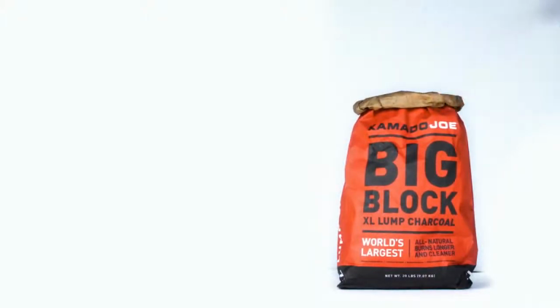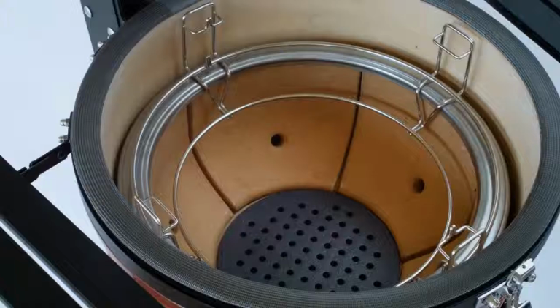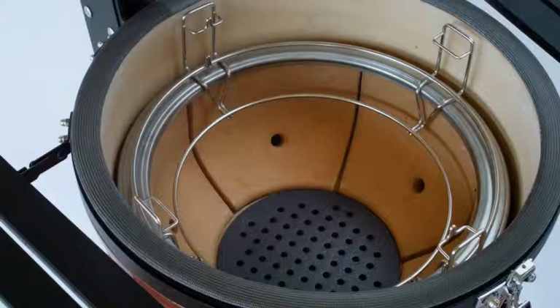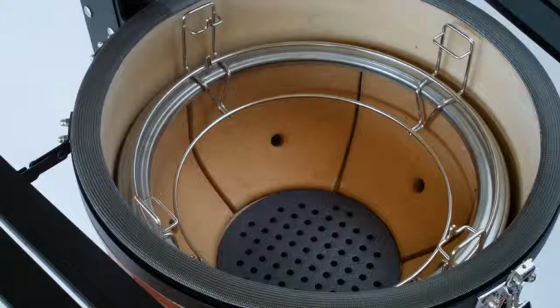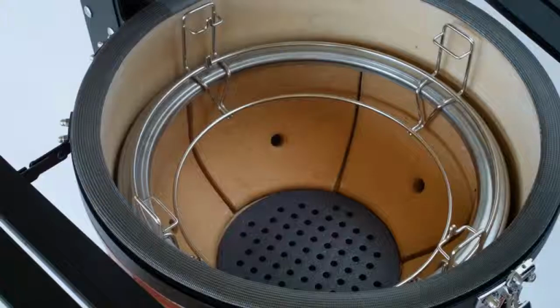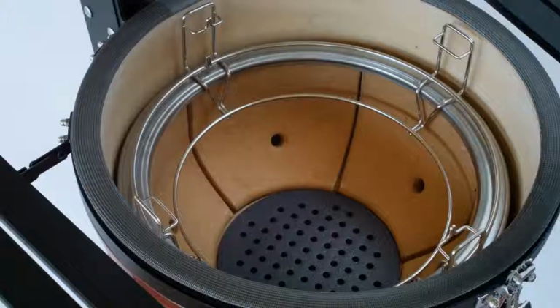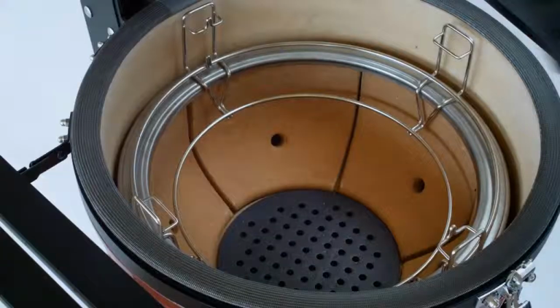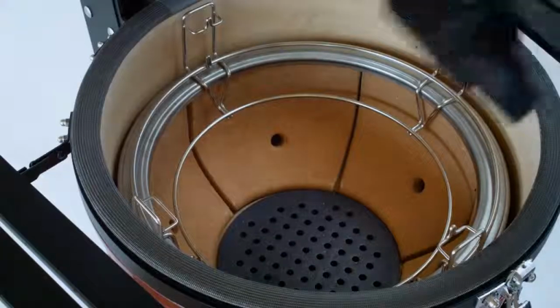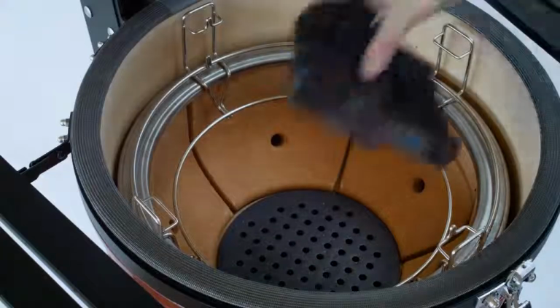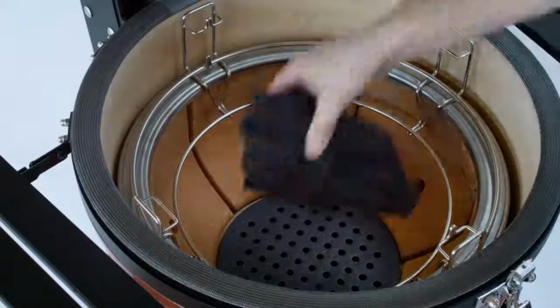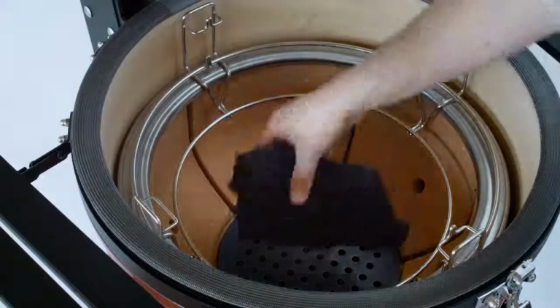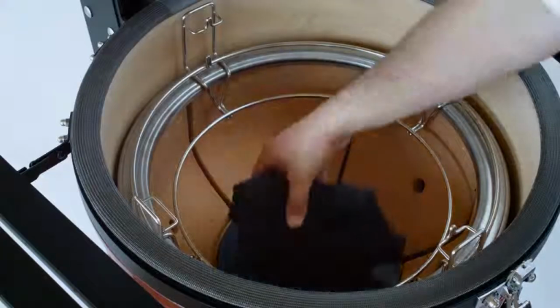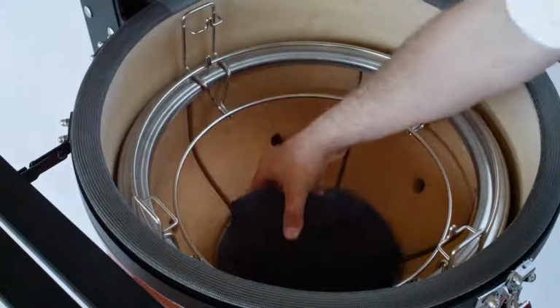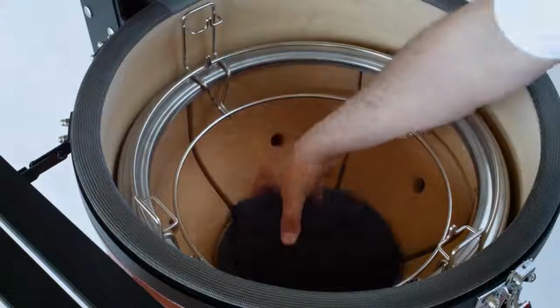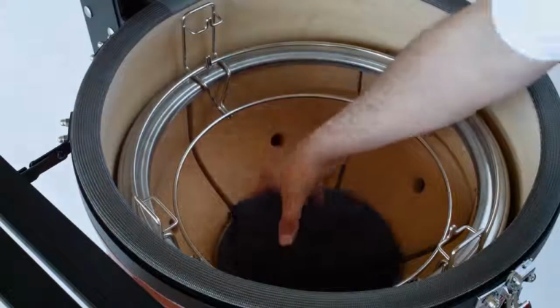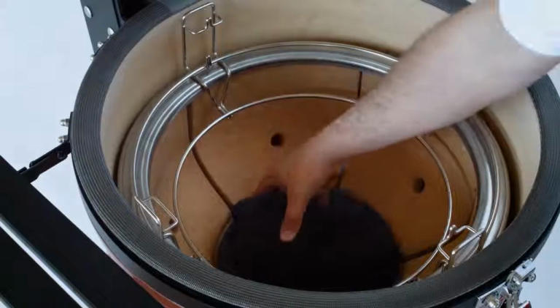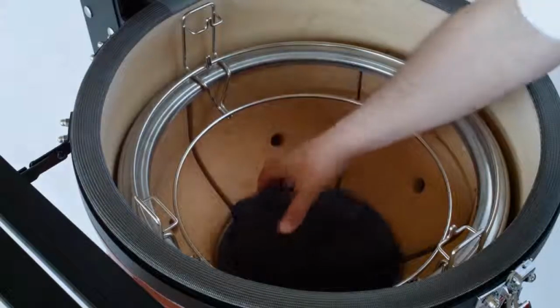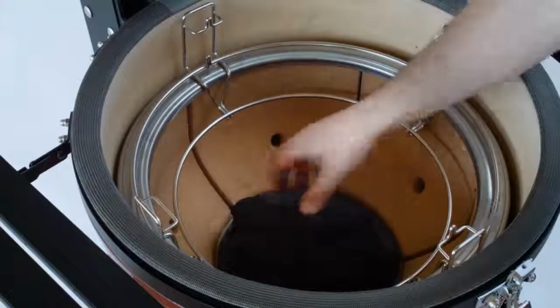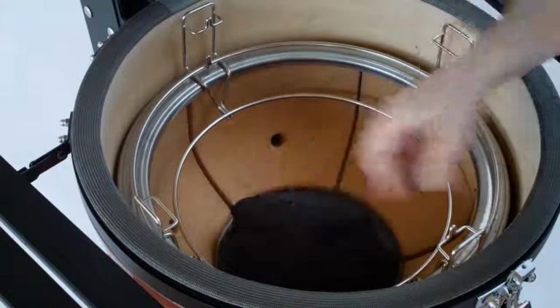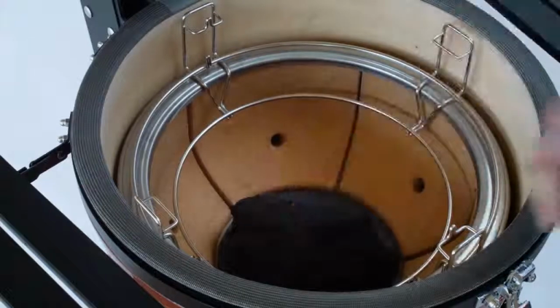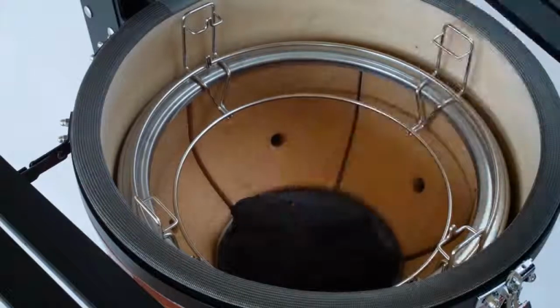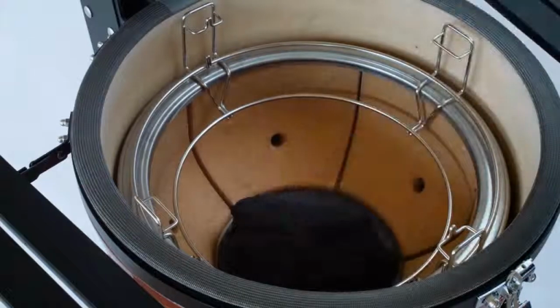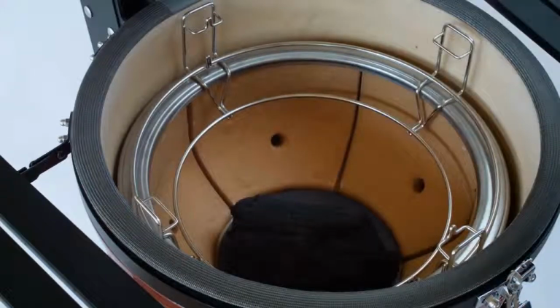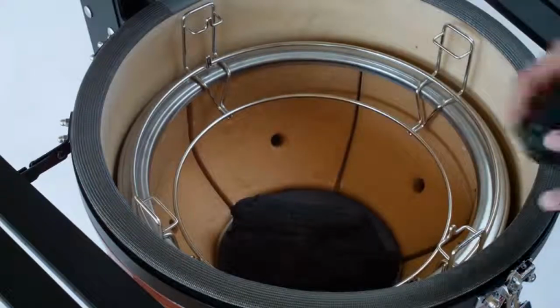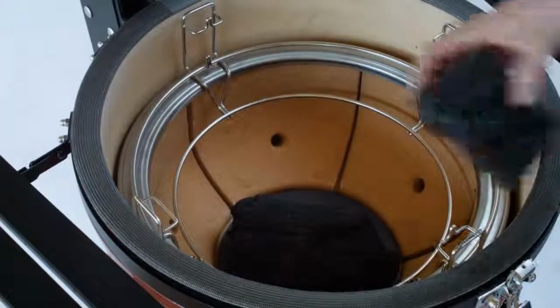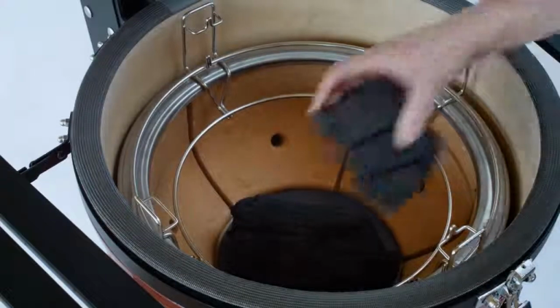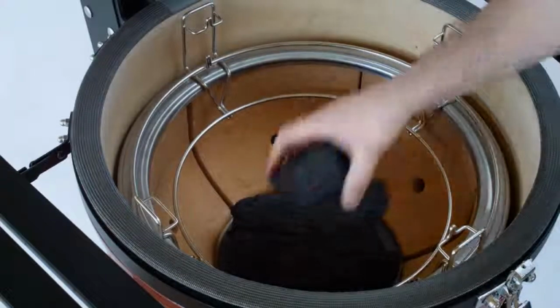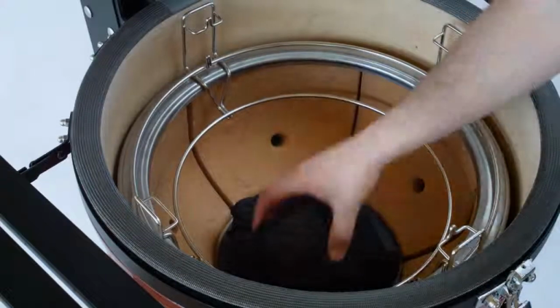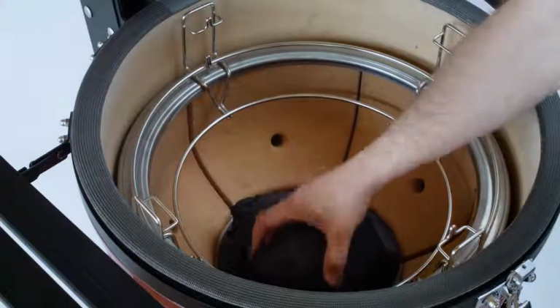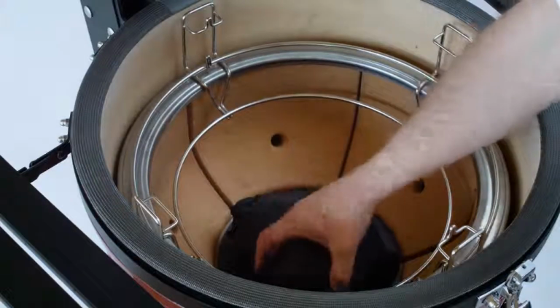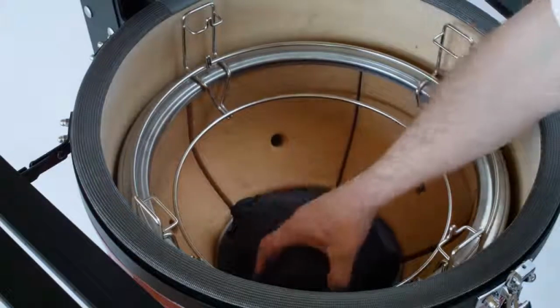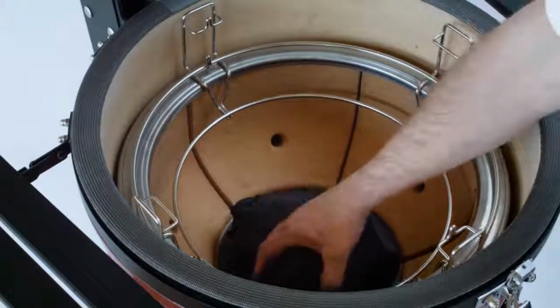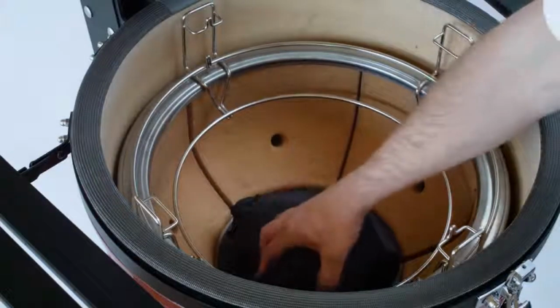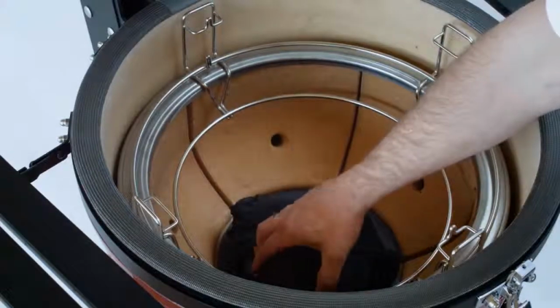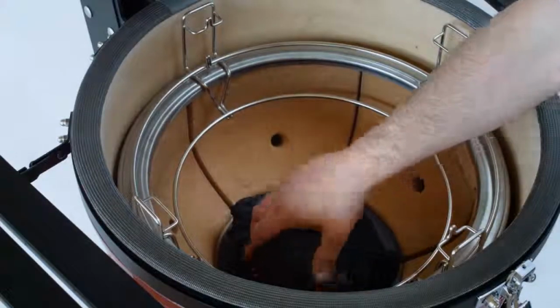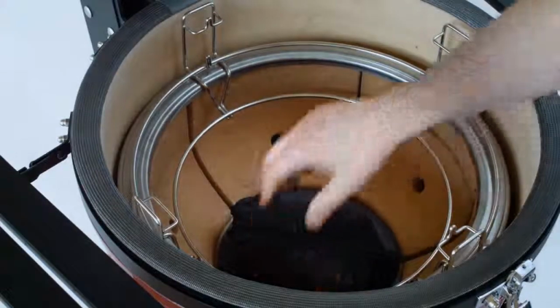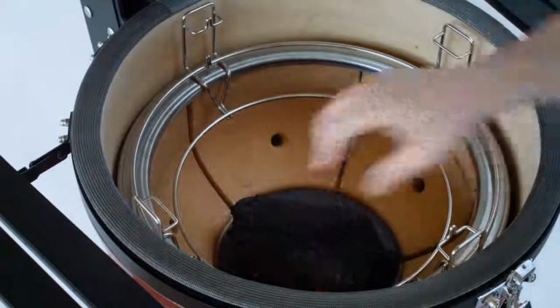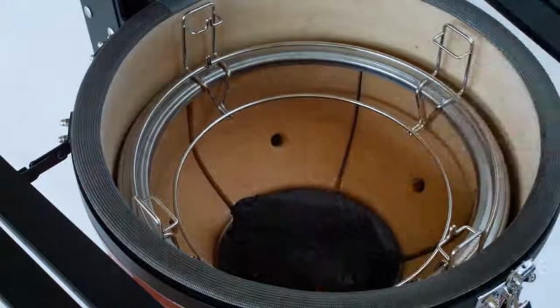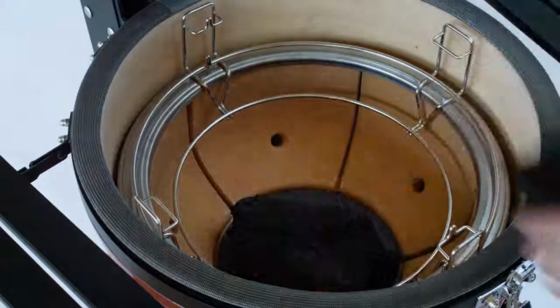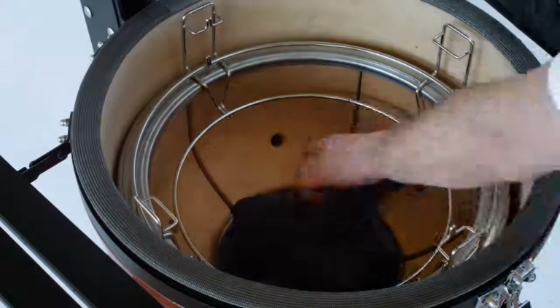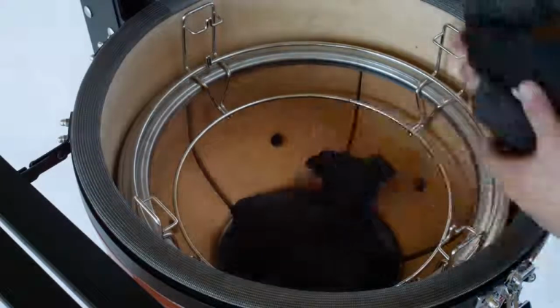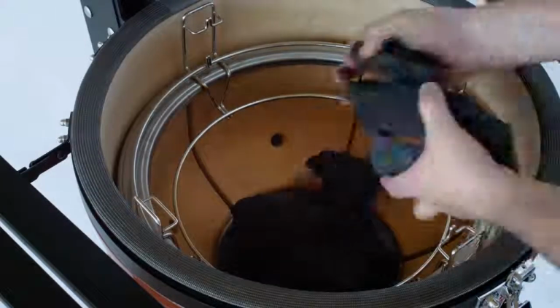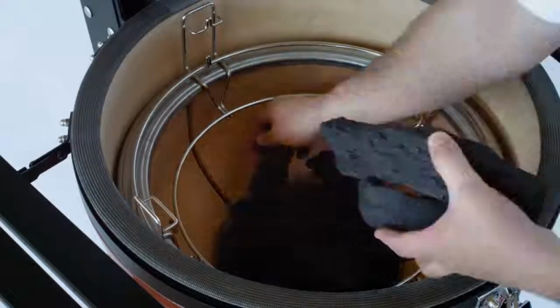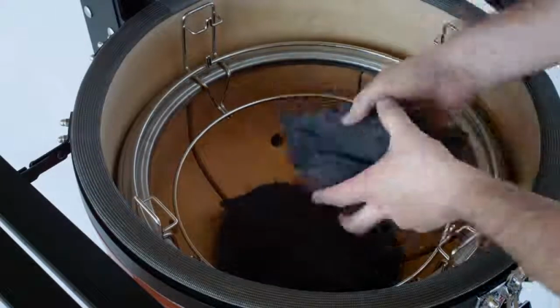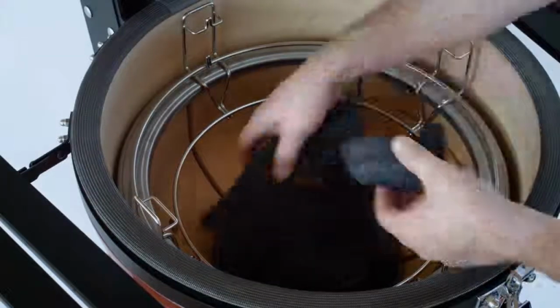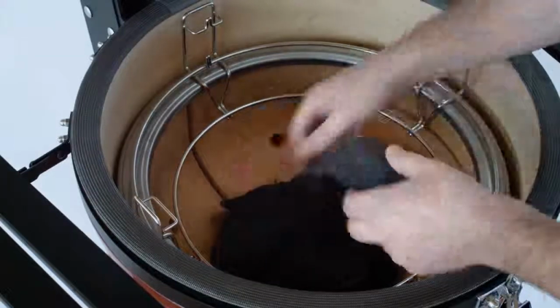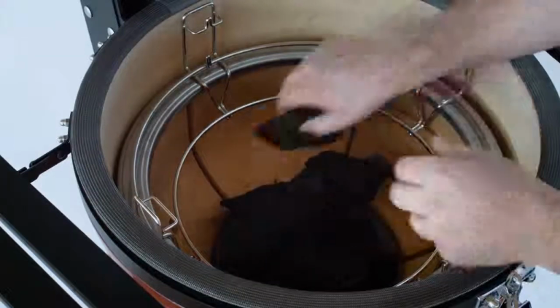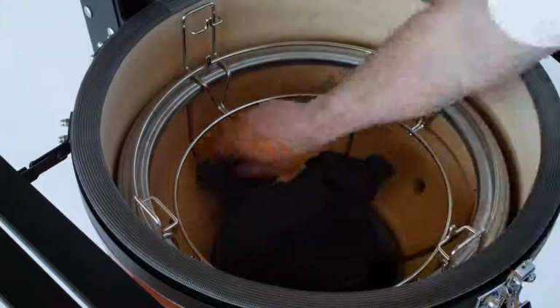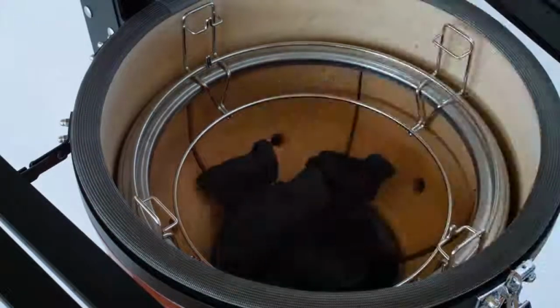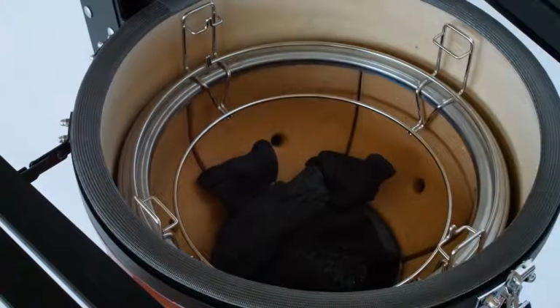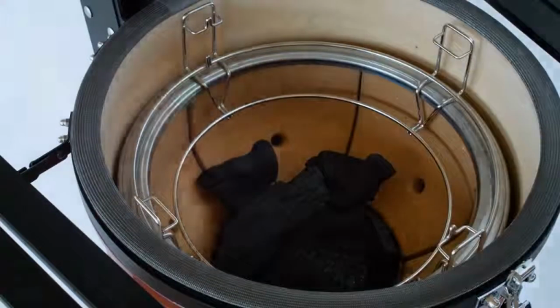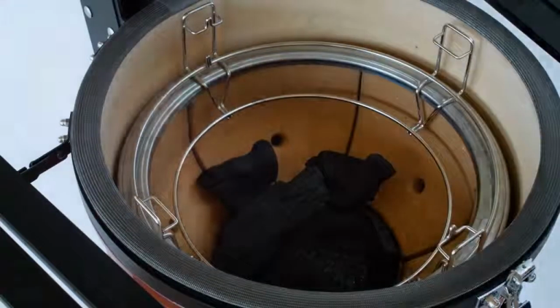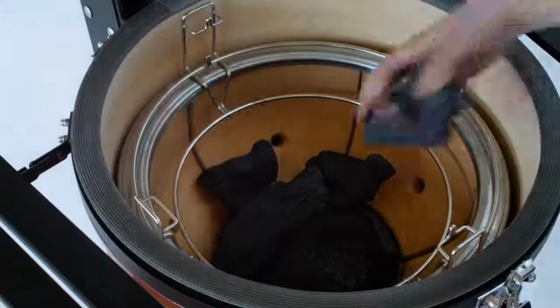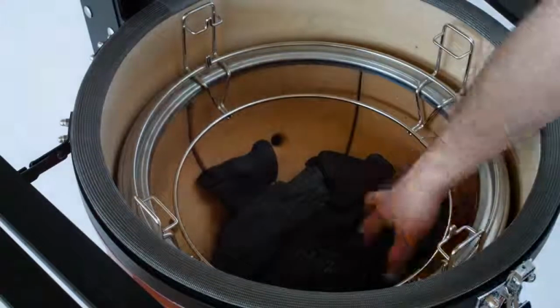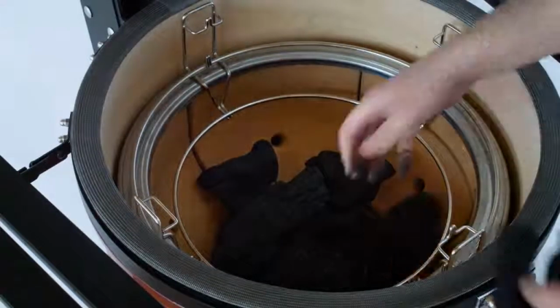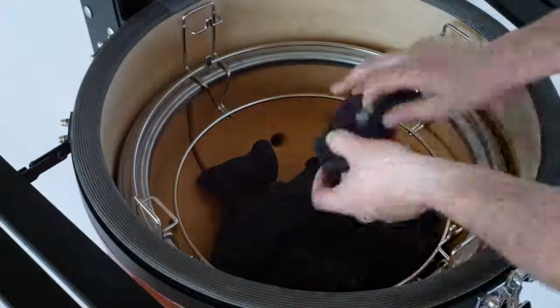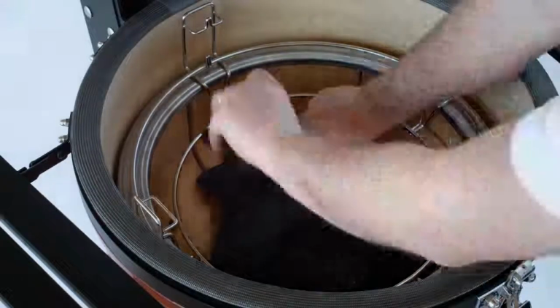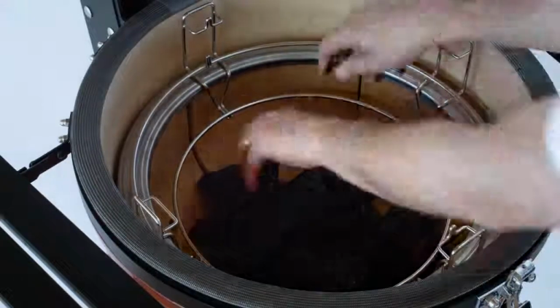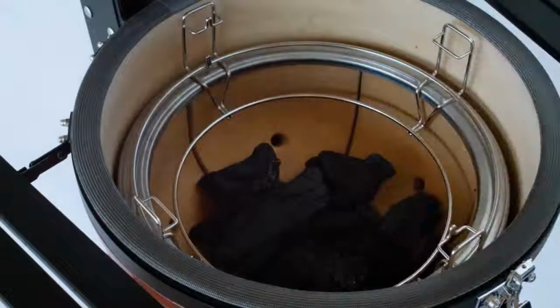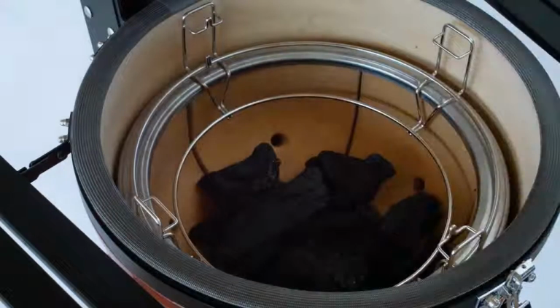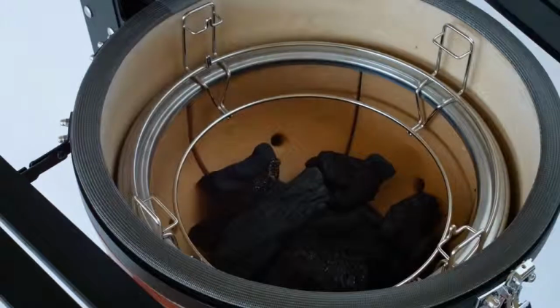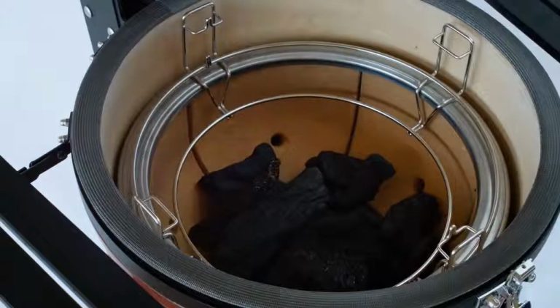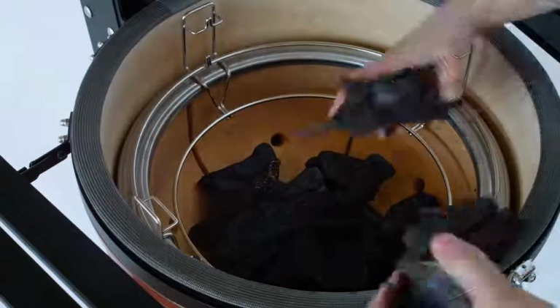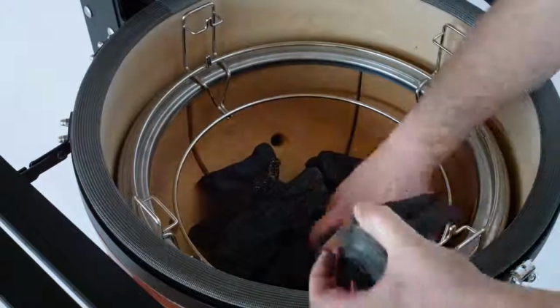Before you can light the grill, you need to fill the firebox with charcoal. Add the biggest chunks first, then top with more charcoal, like this.